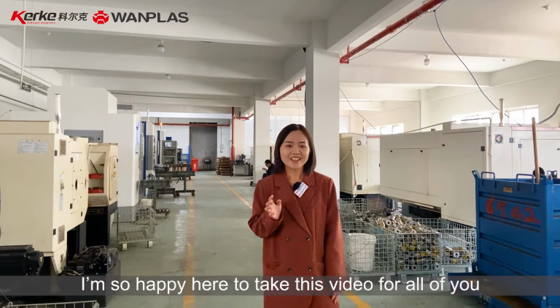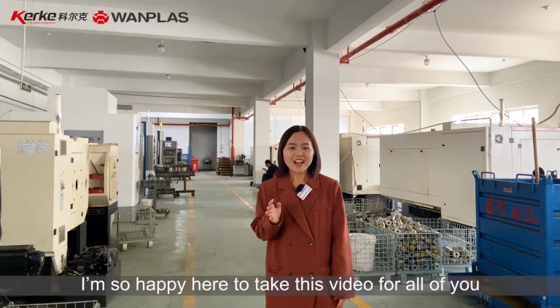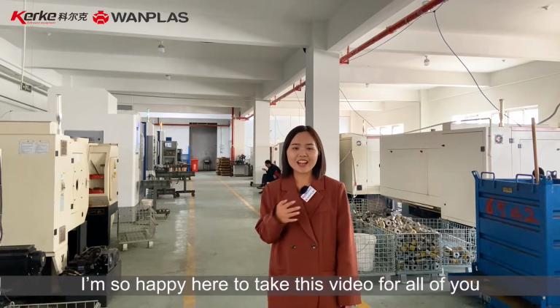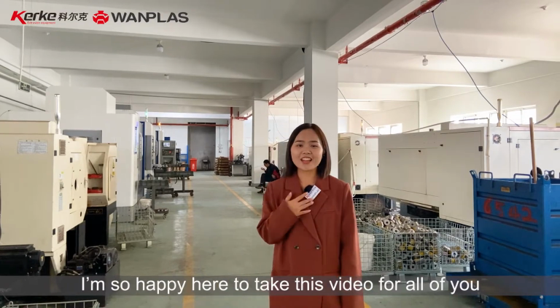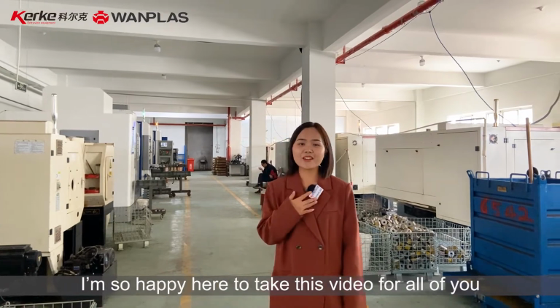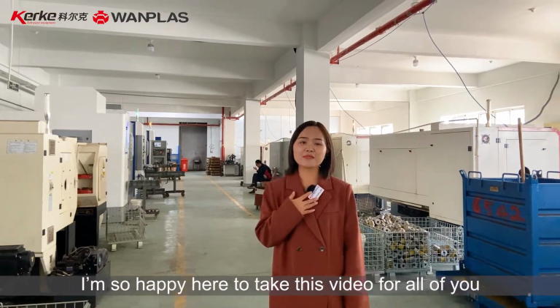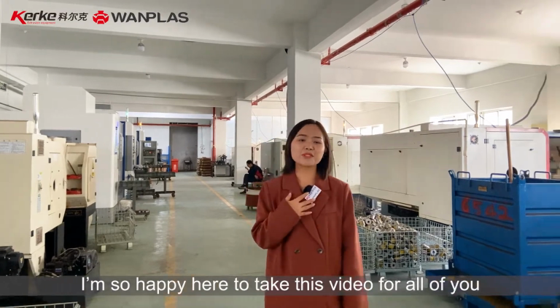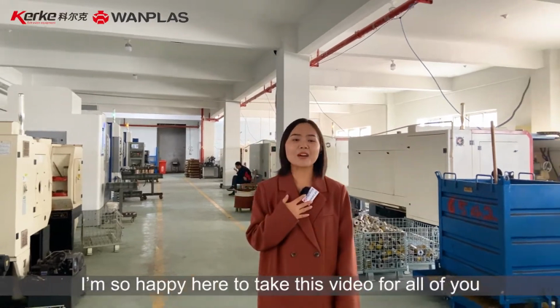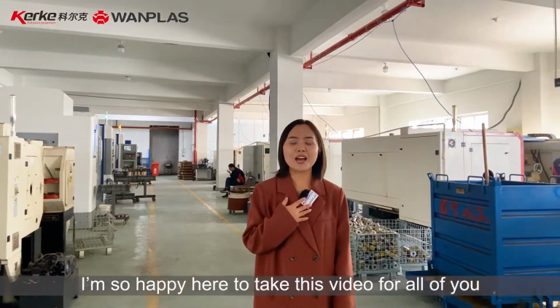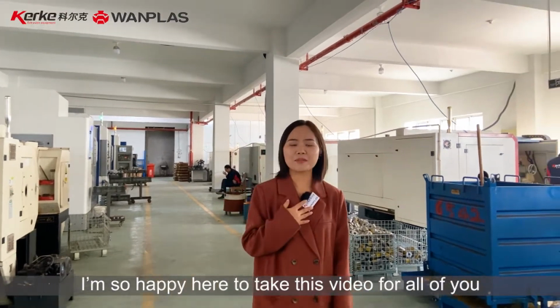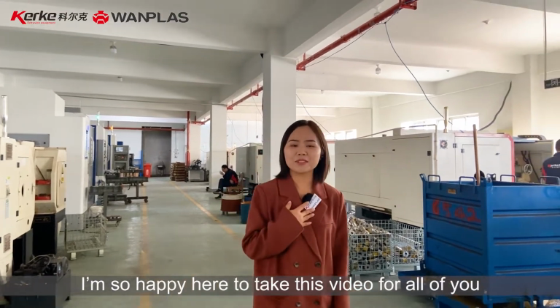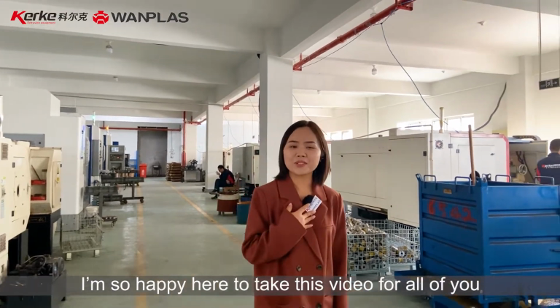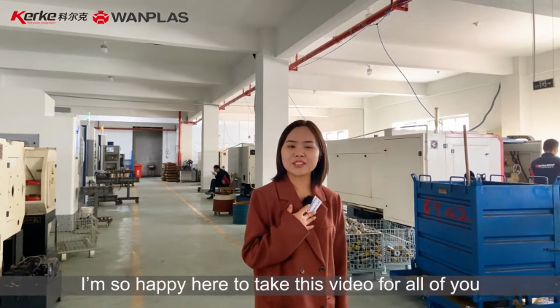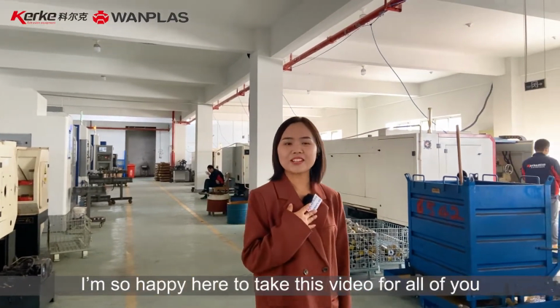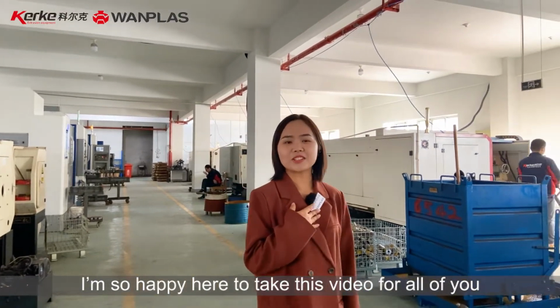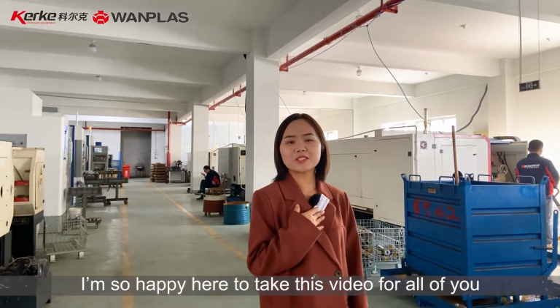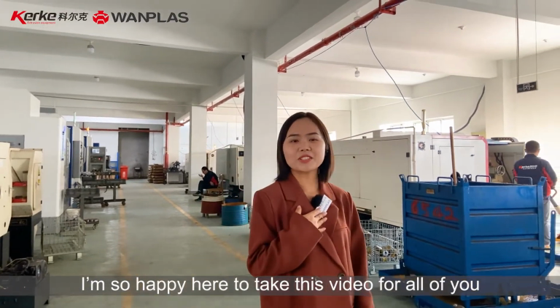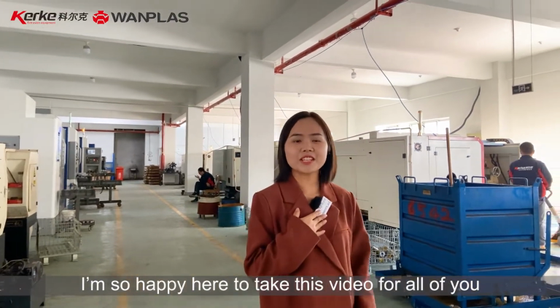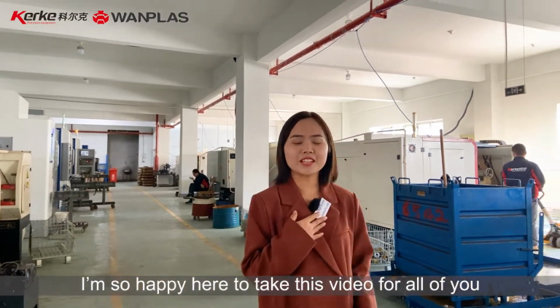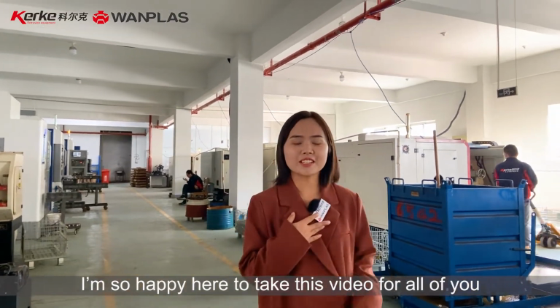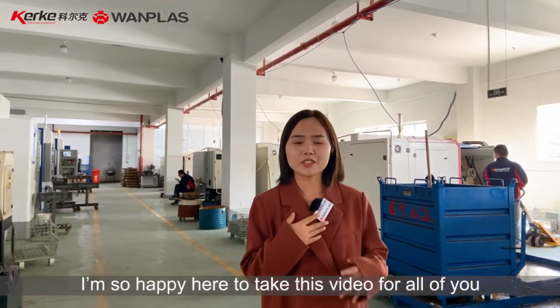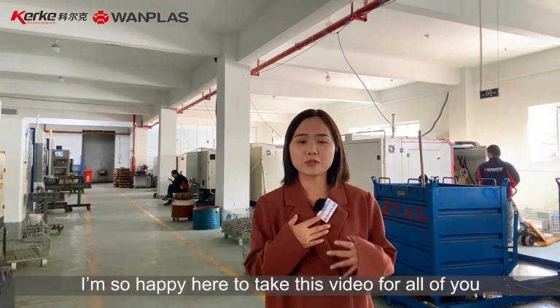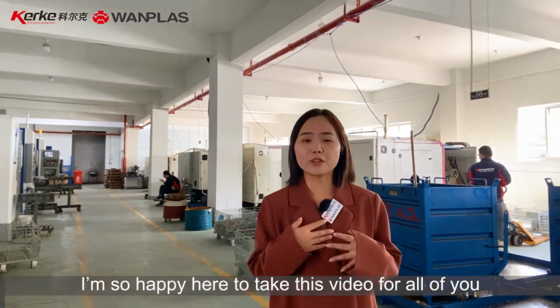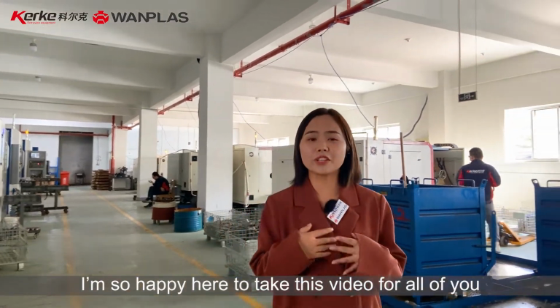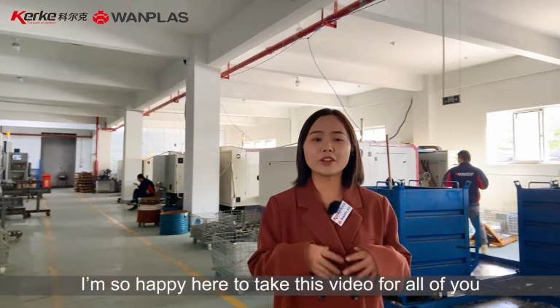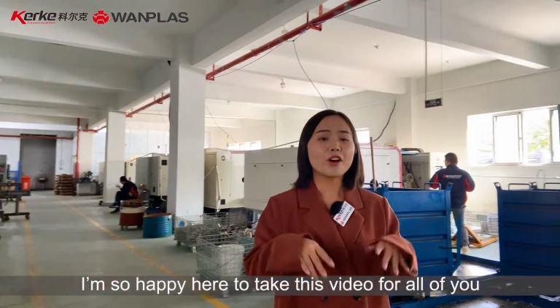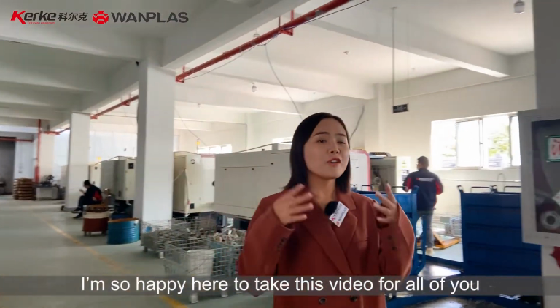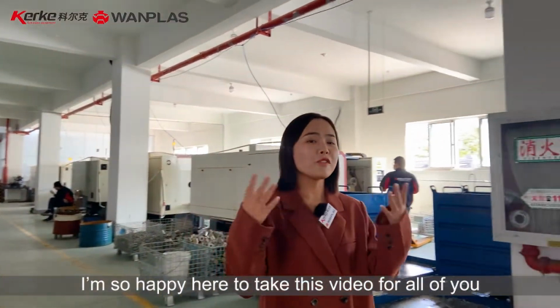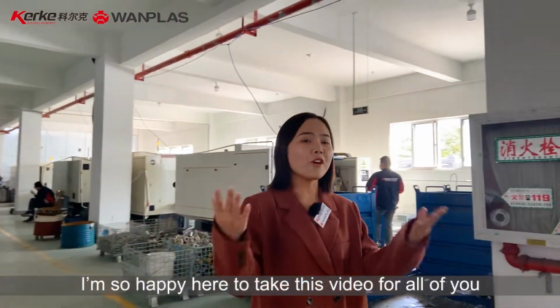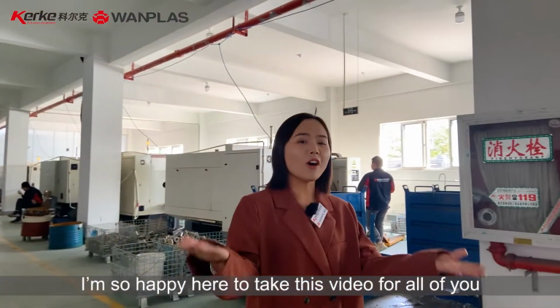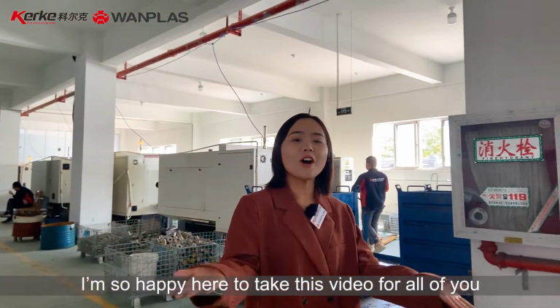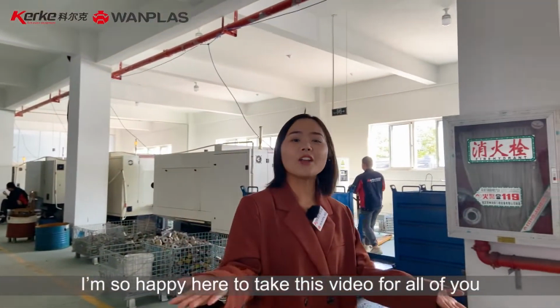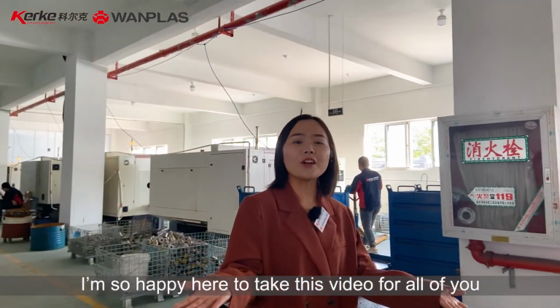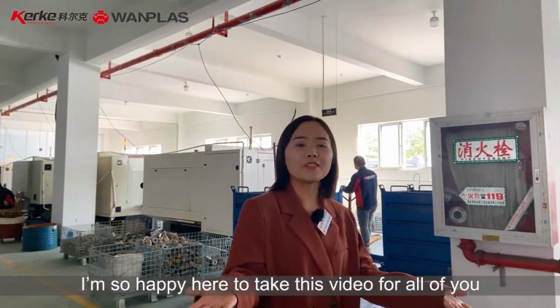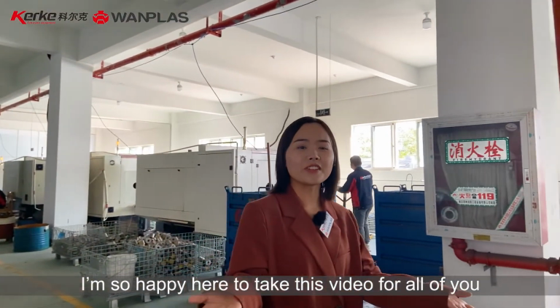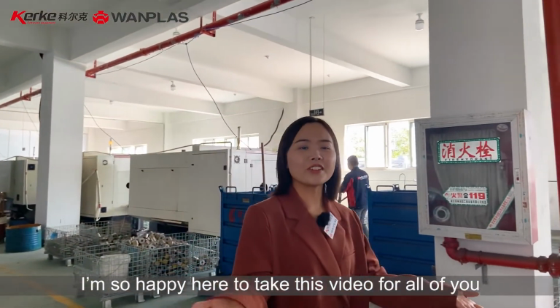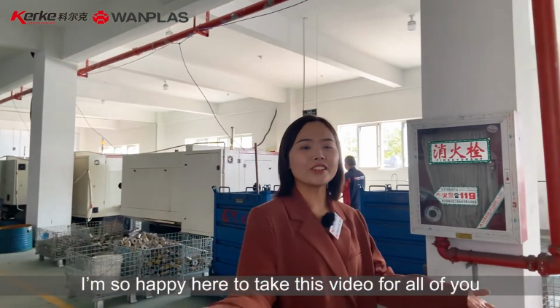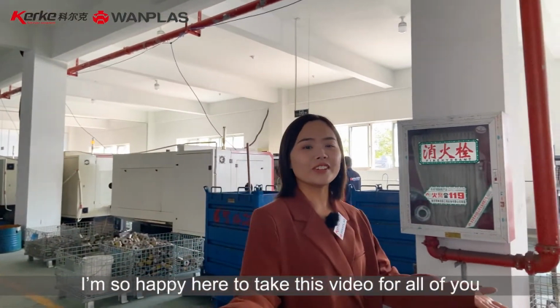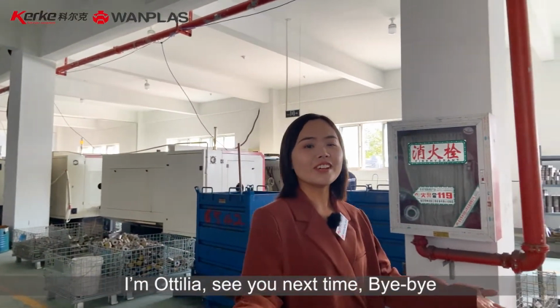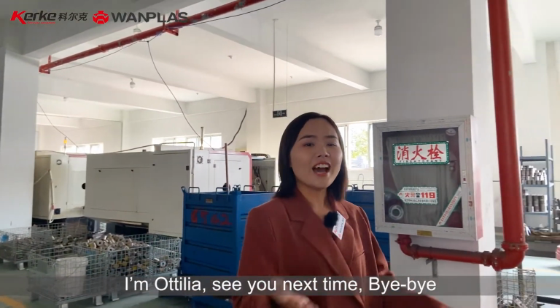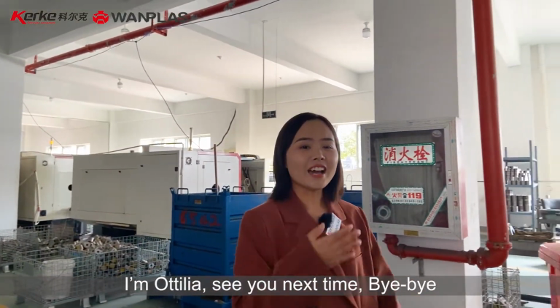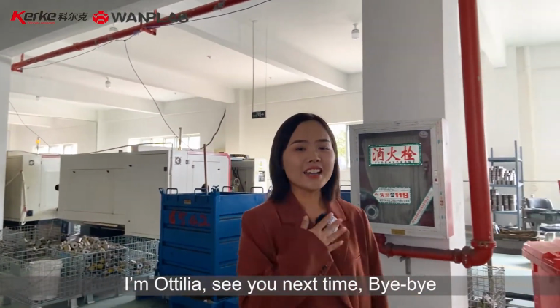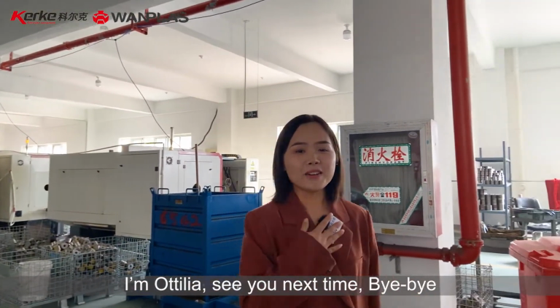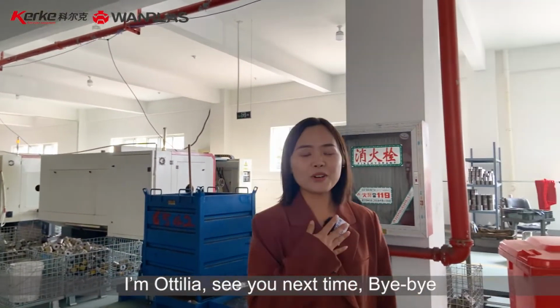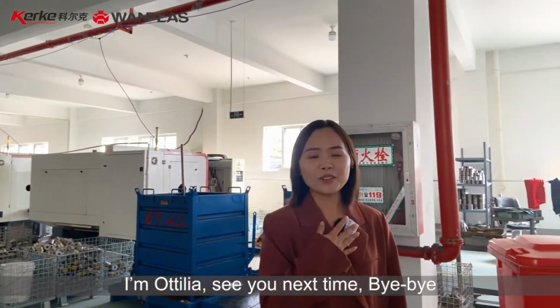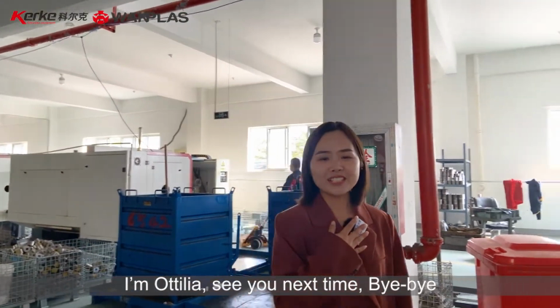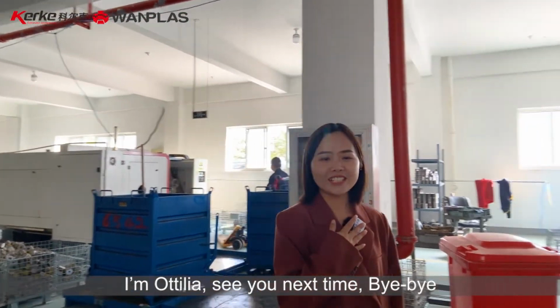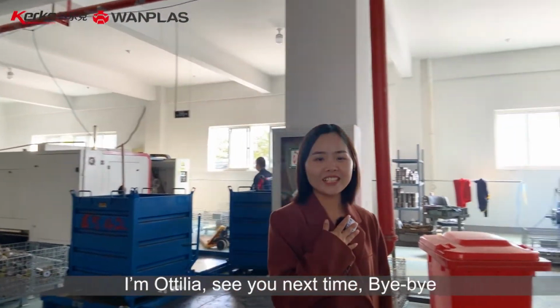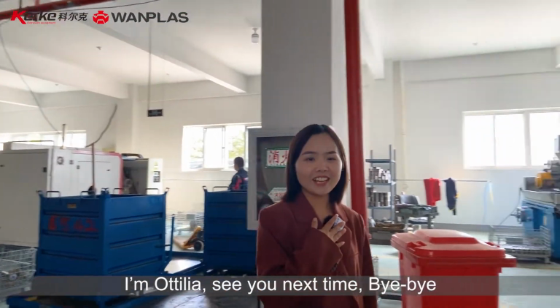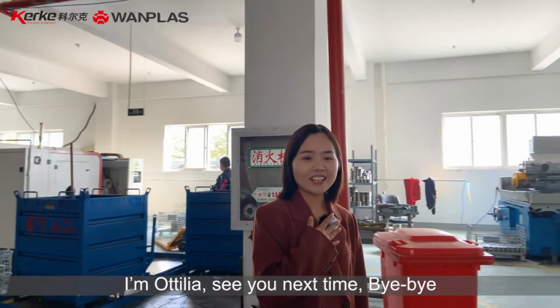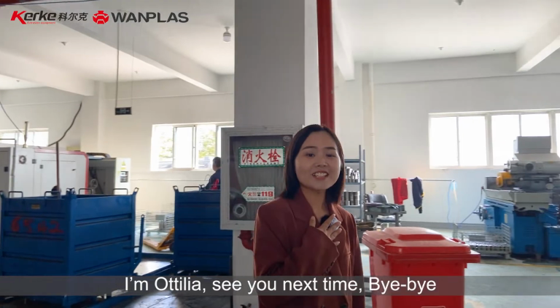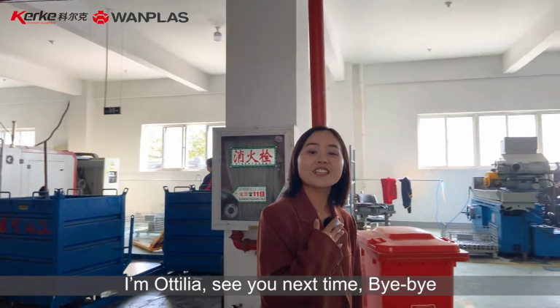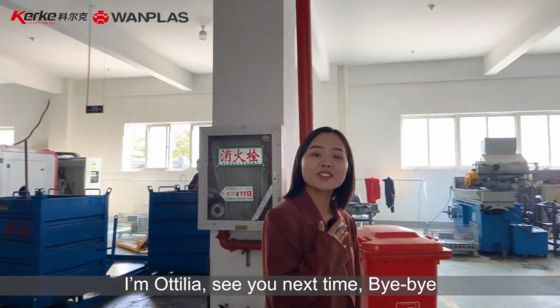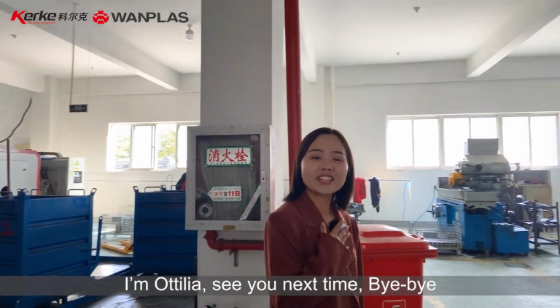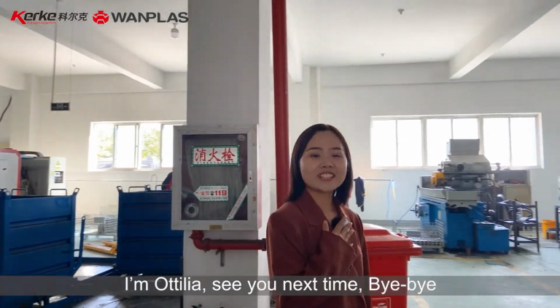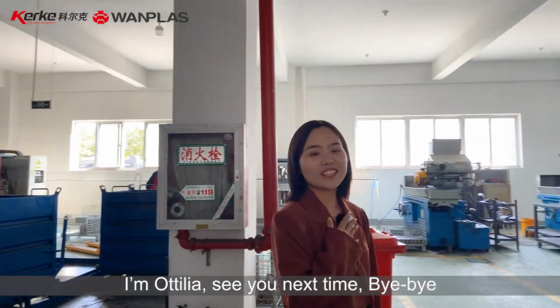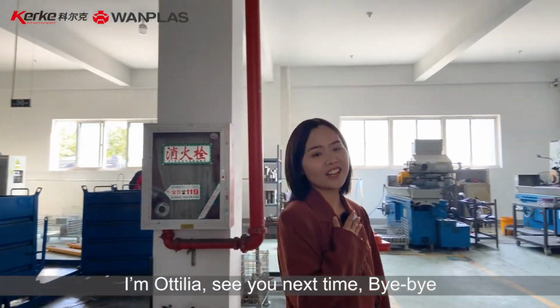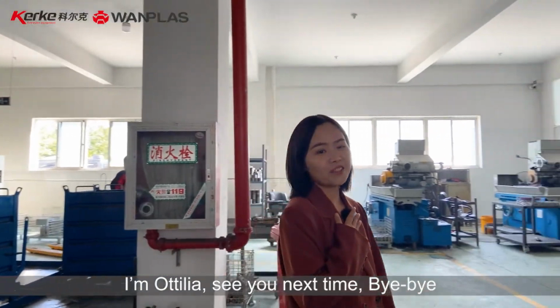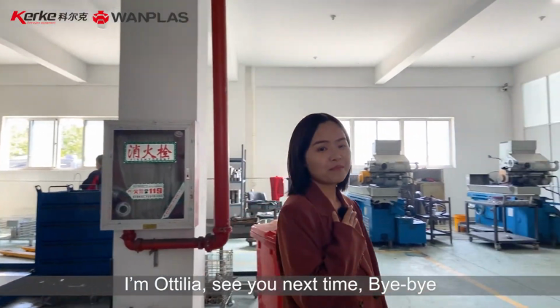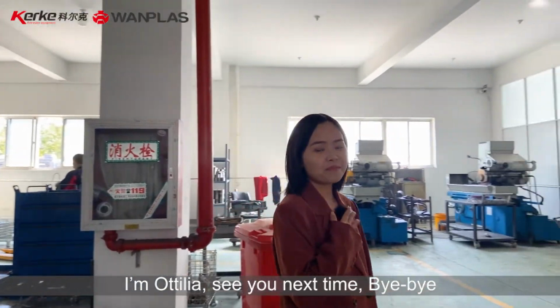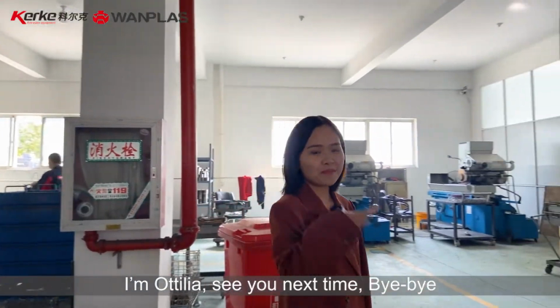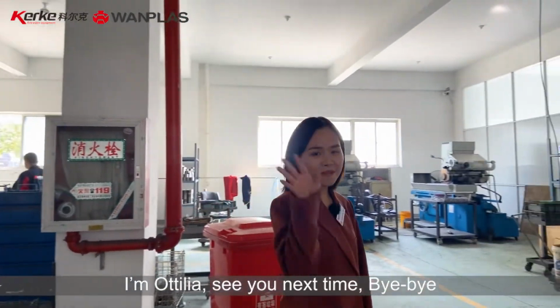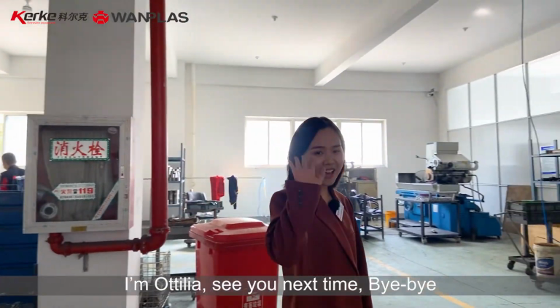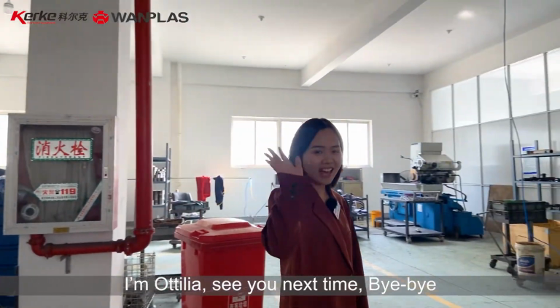I am so happy to share this video with all of you. I am Otilia. See you next time. Bye-bye.